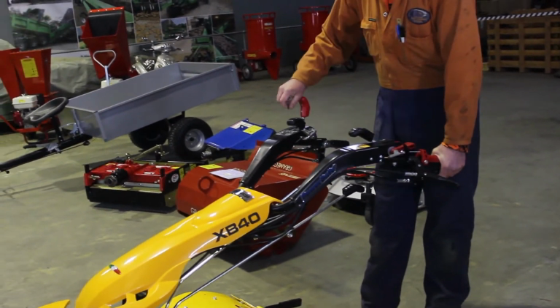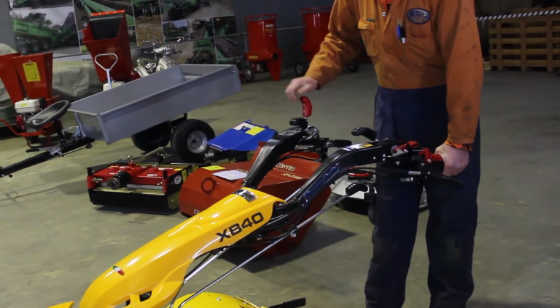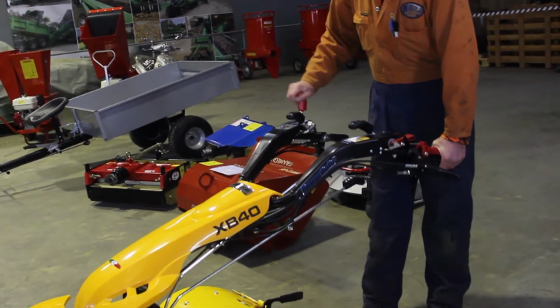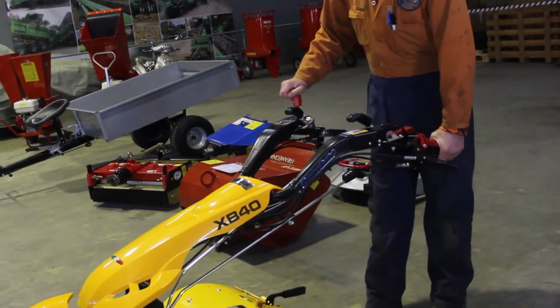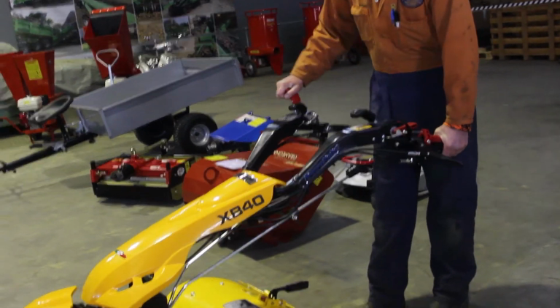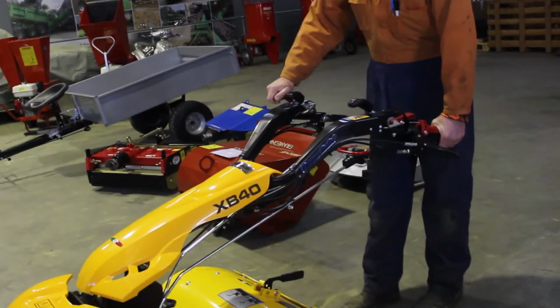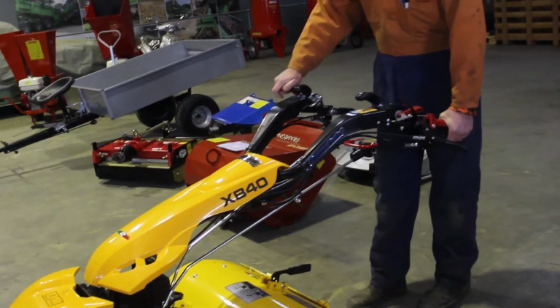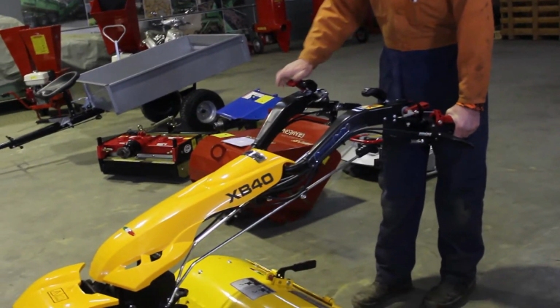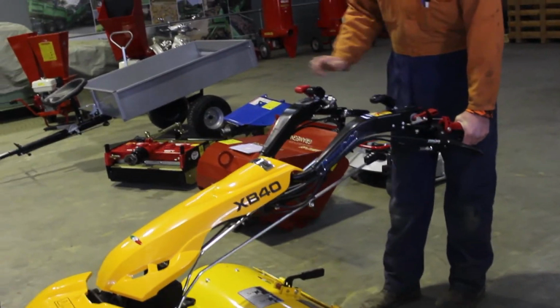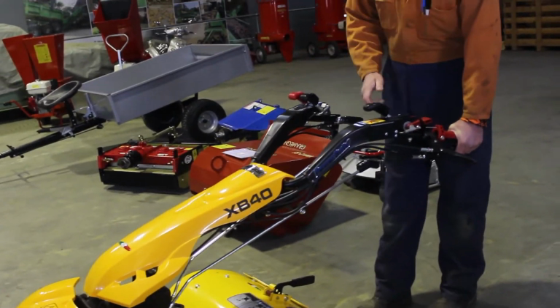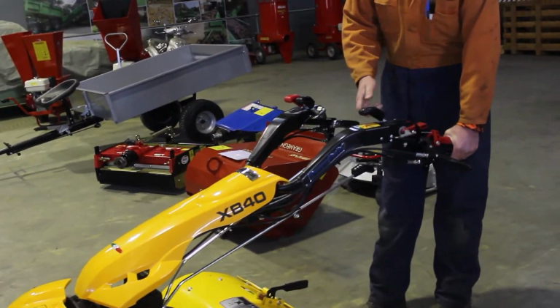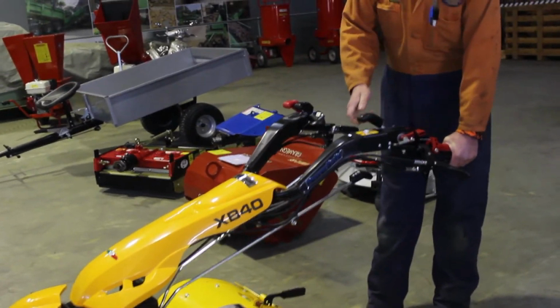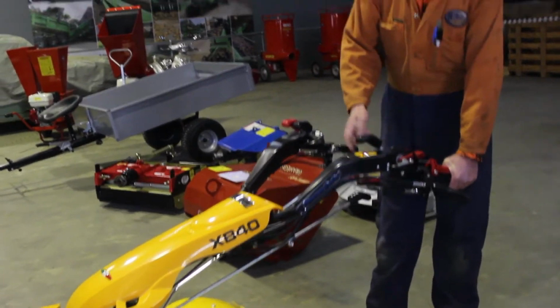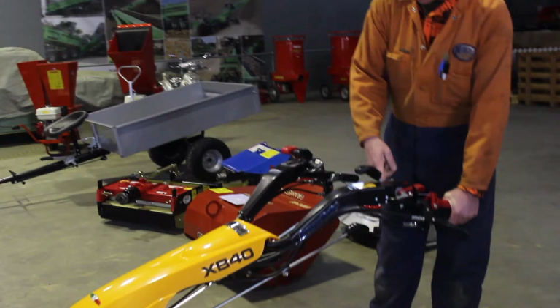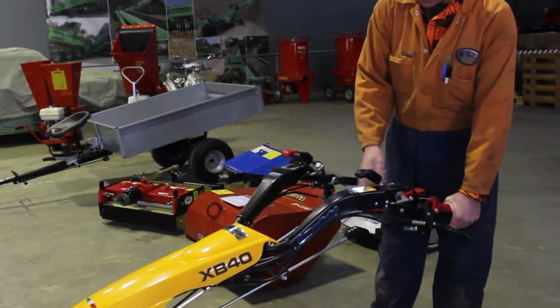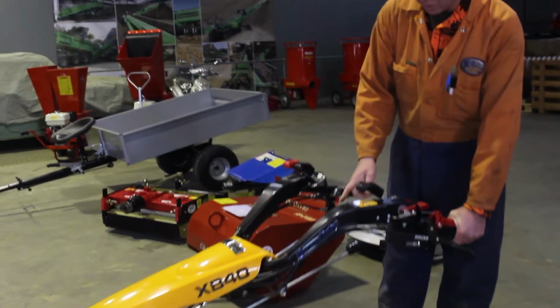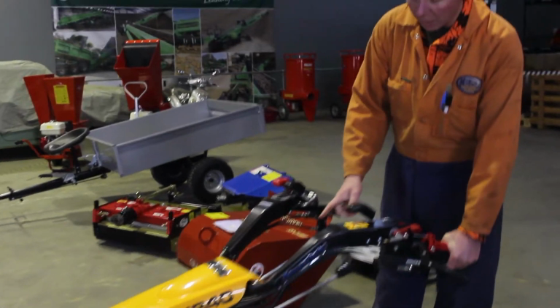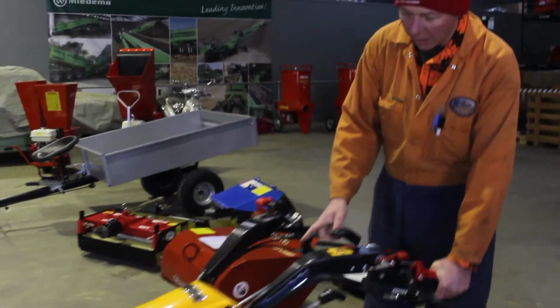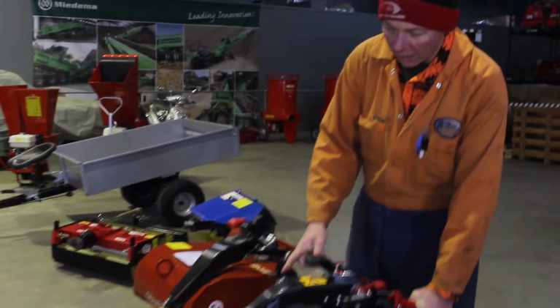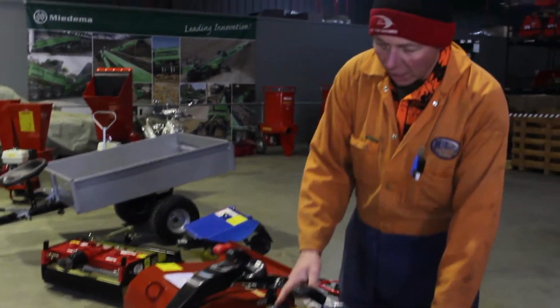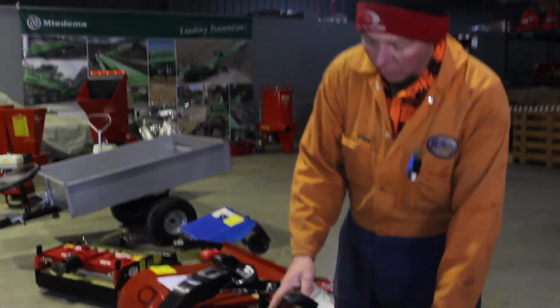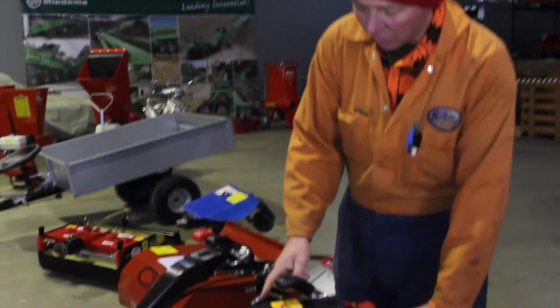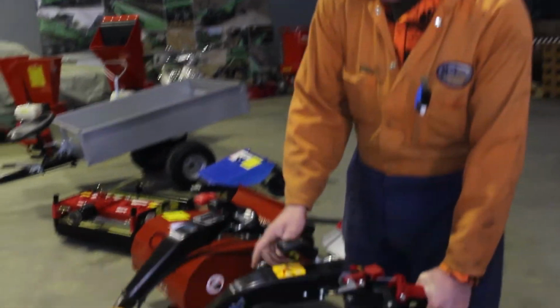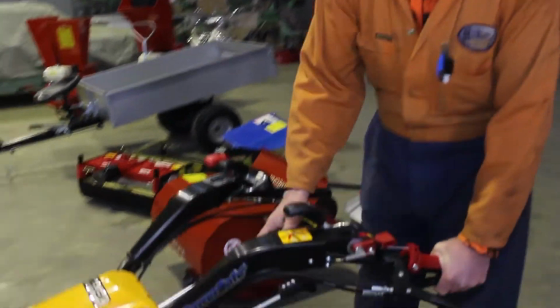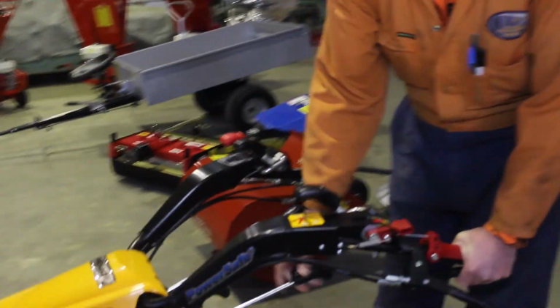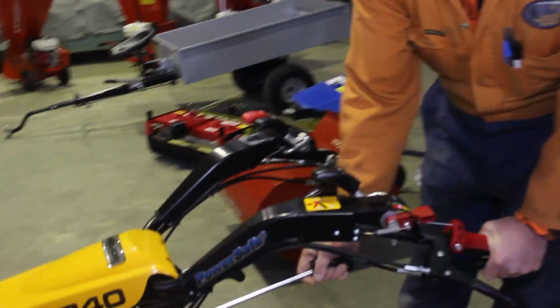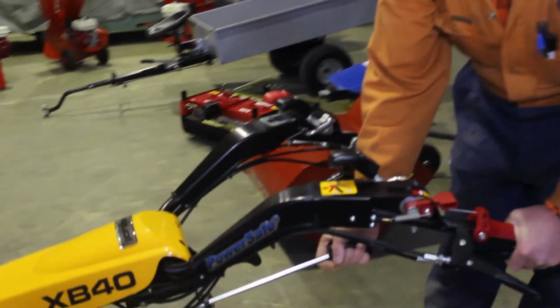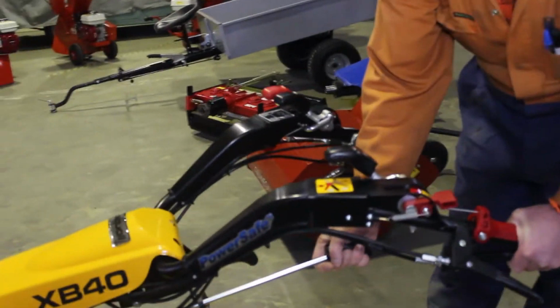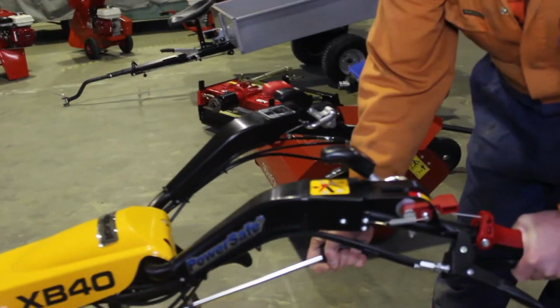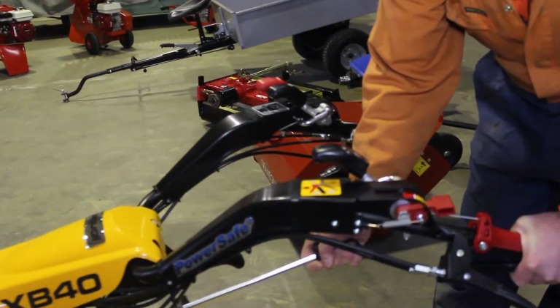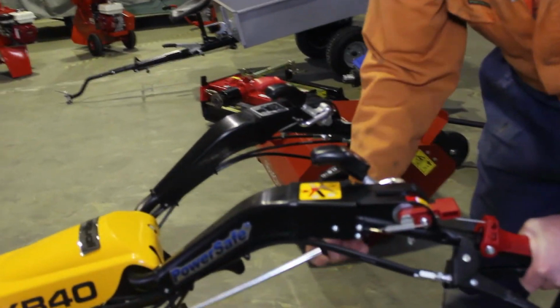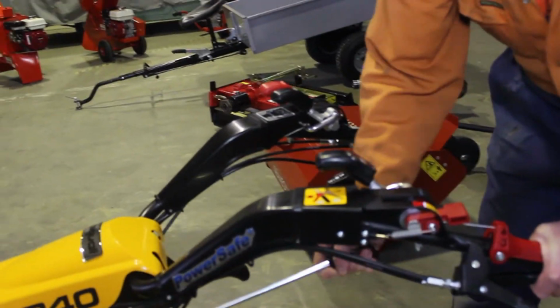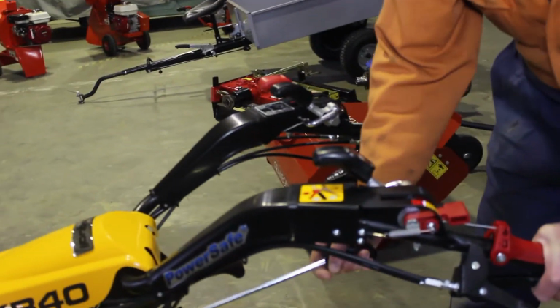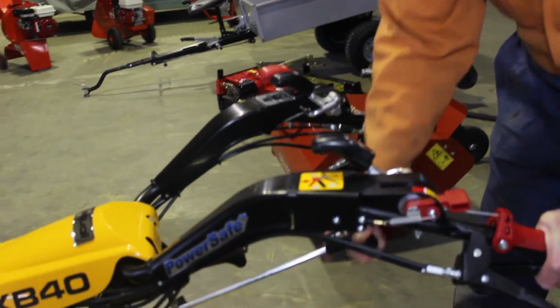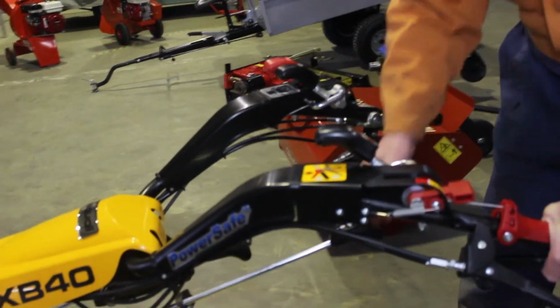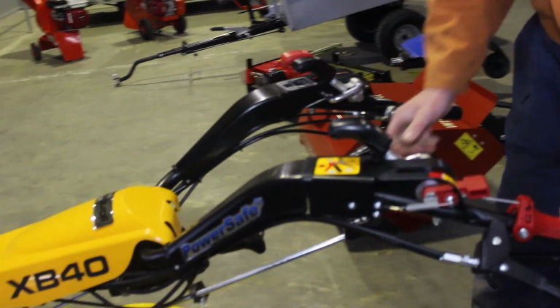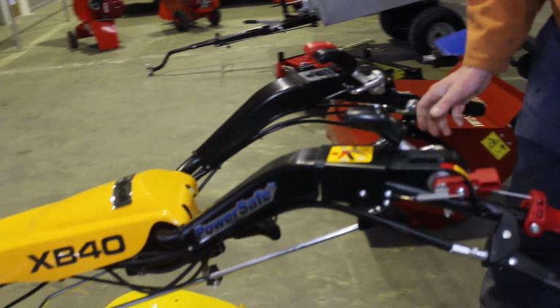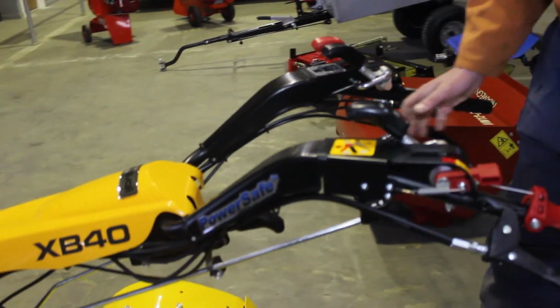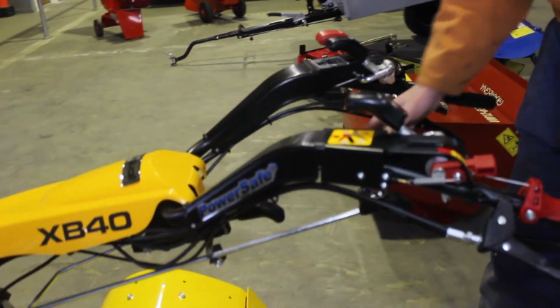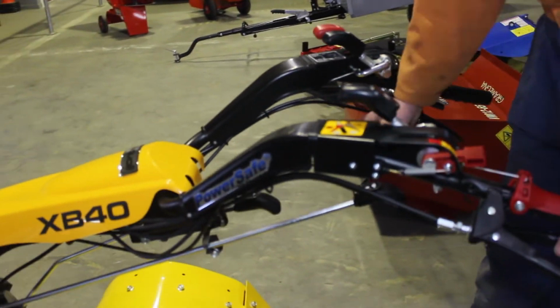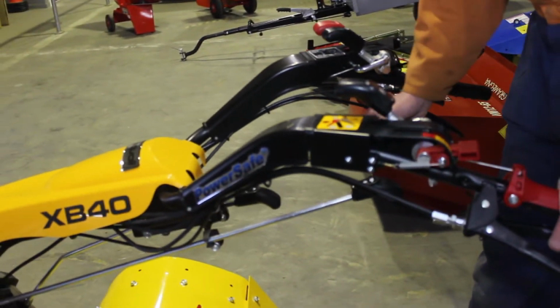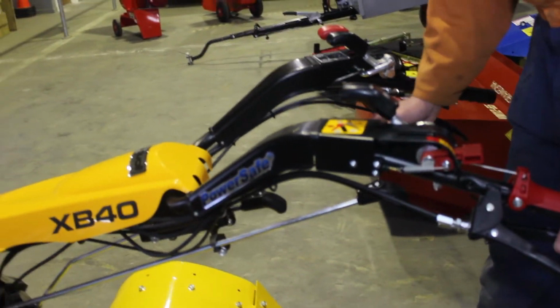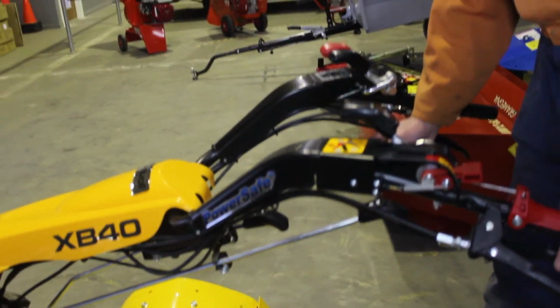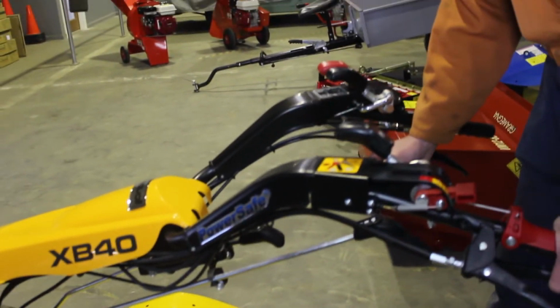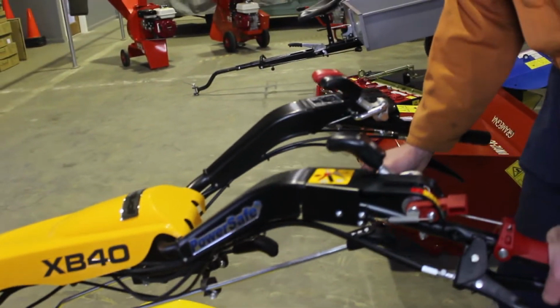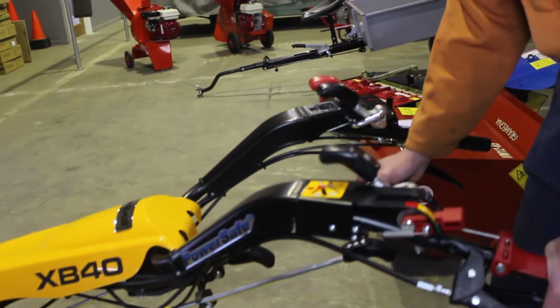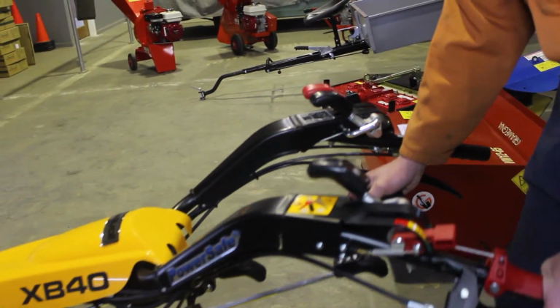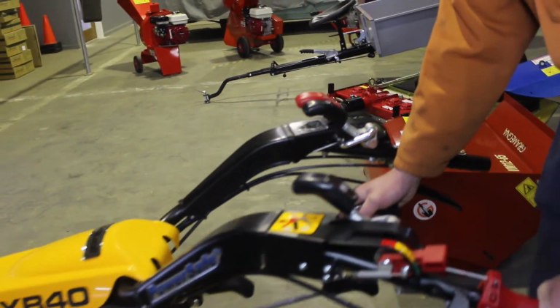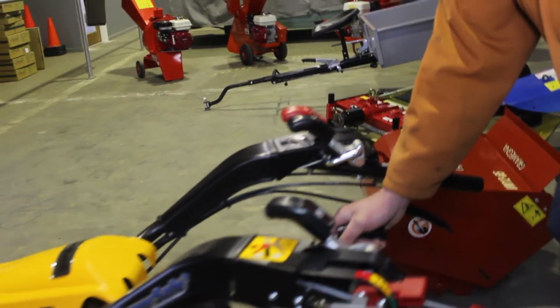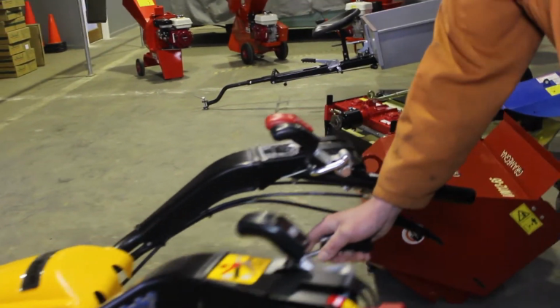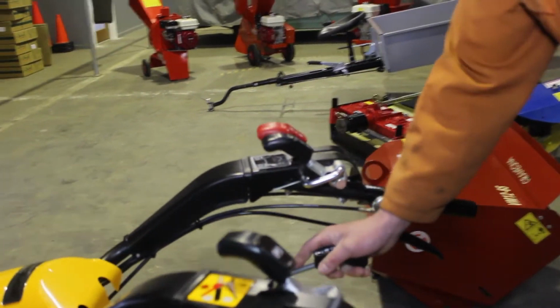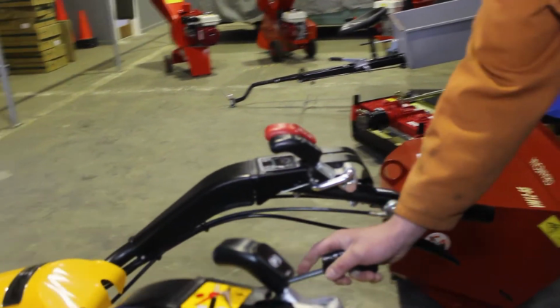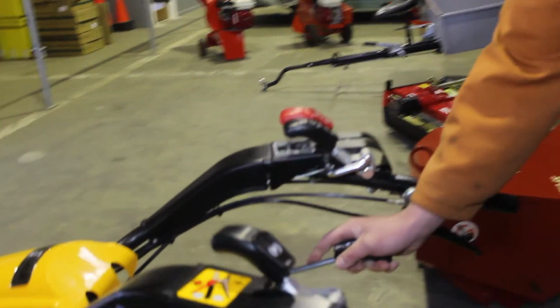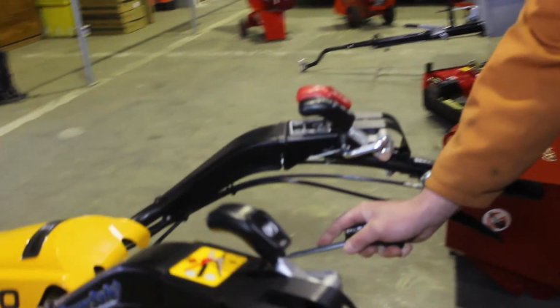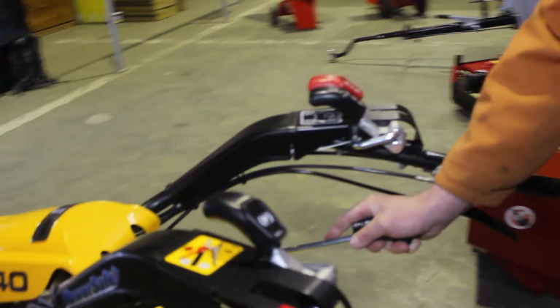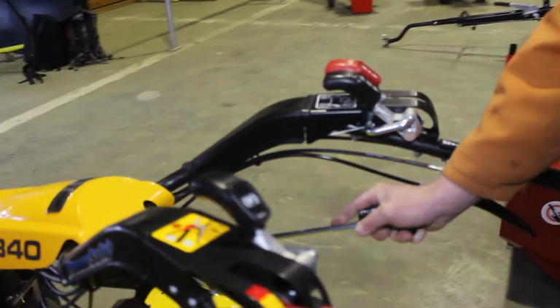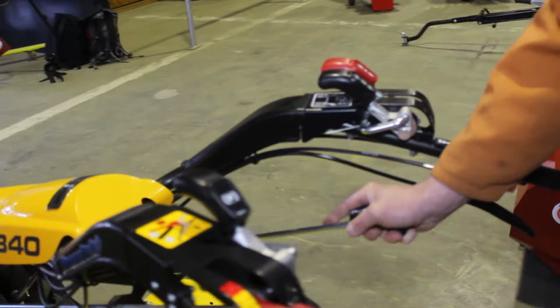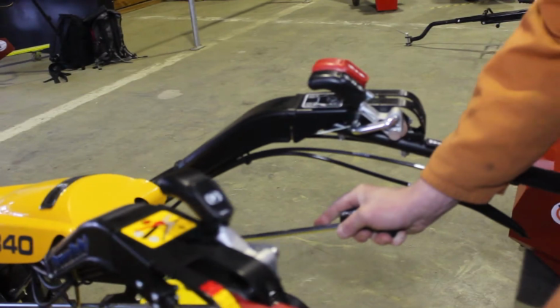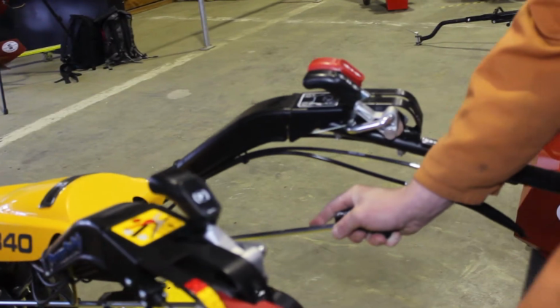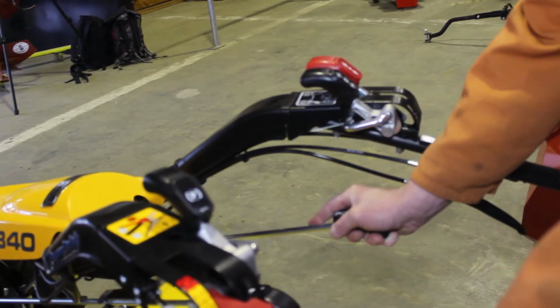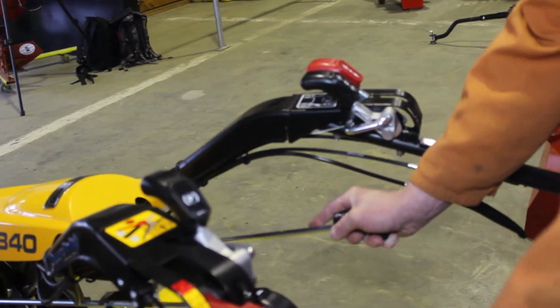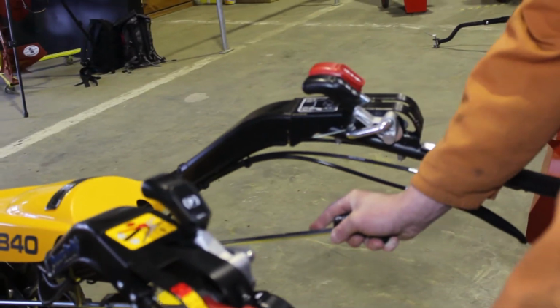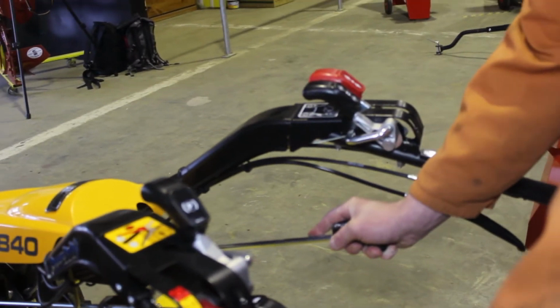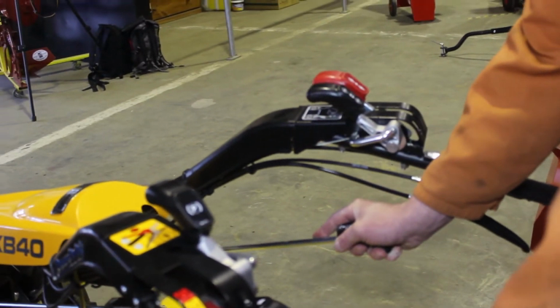If we wanted to engage the PTO, what we would do is just push this lever in.